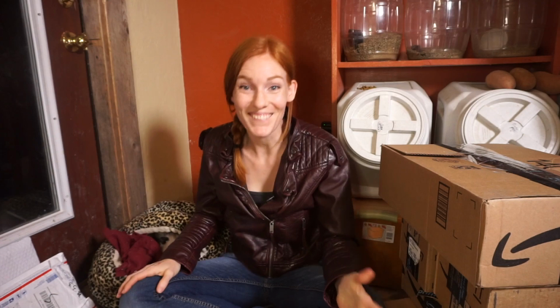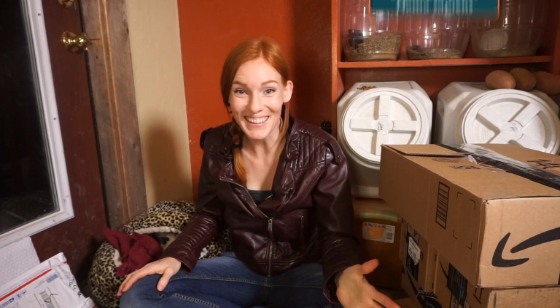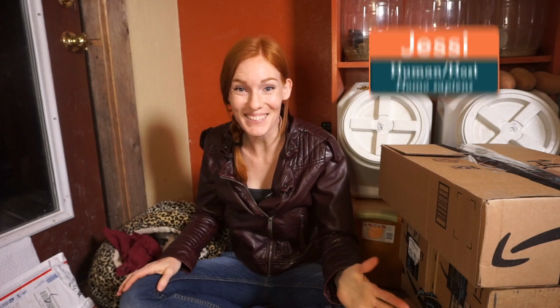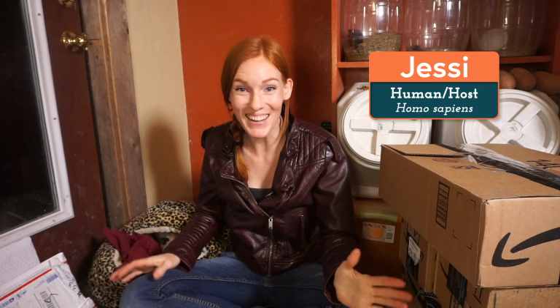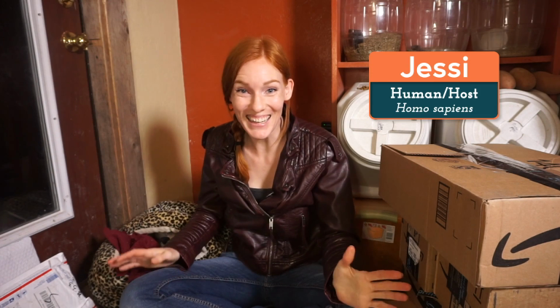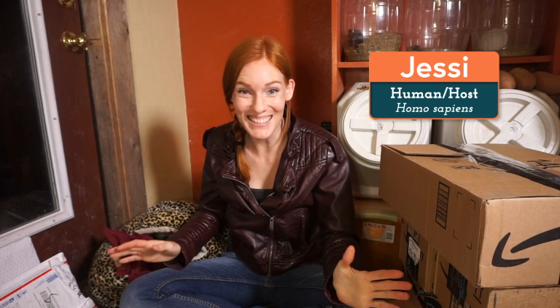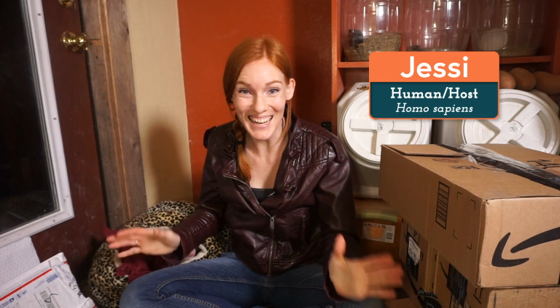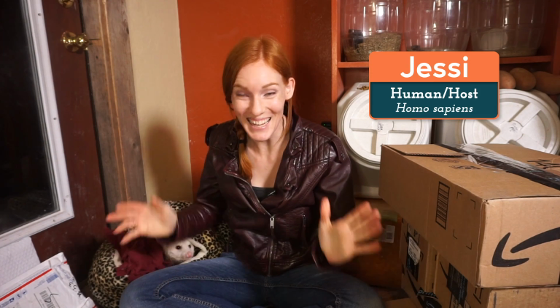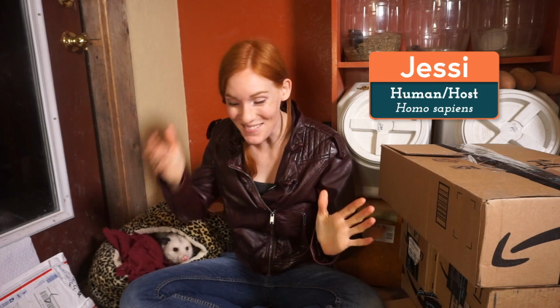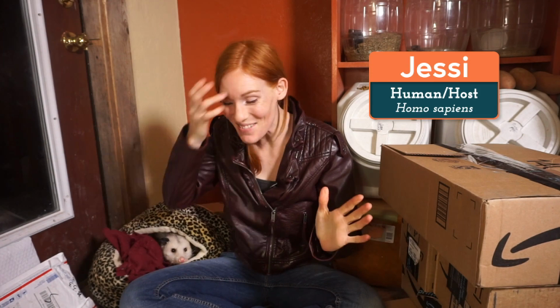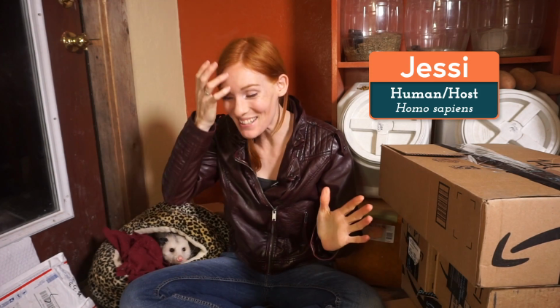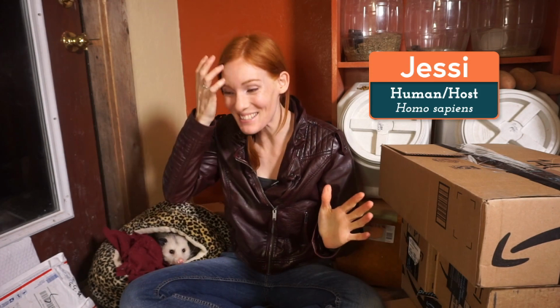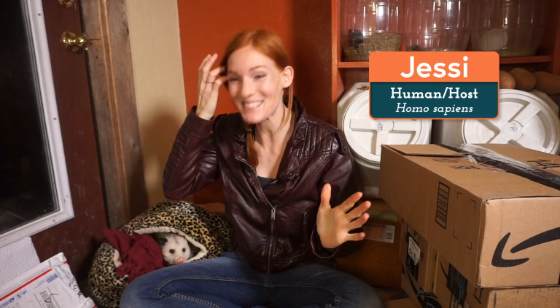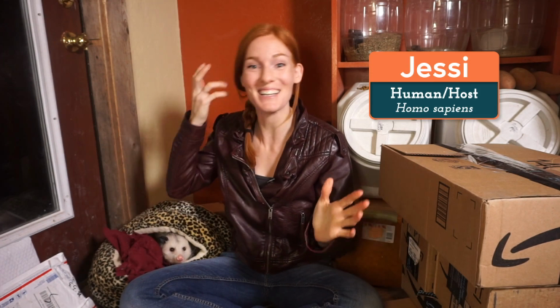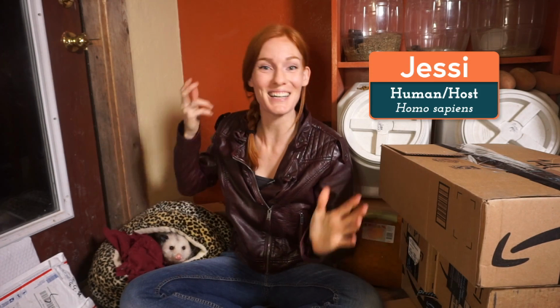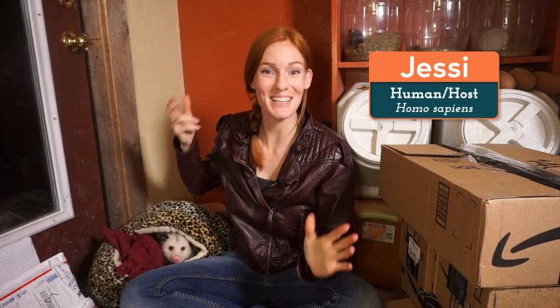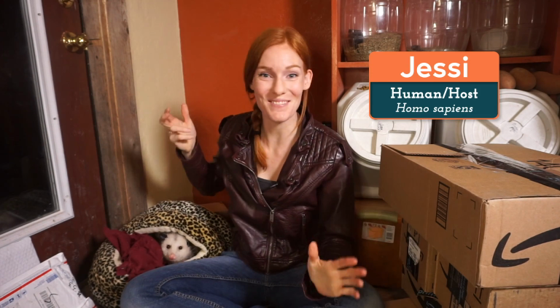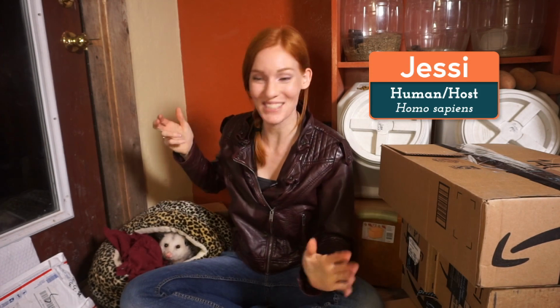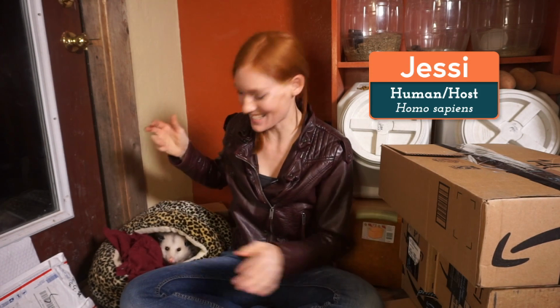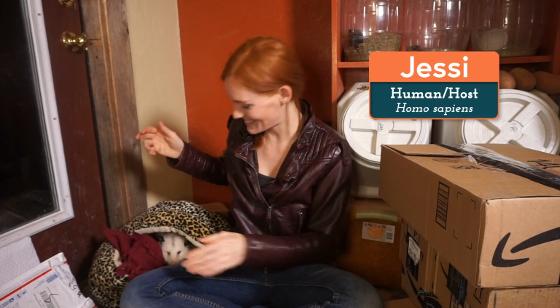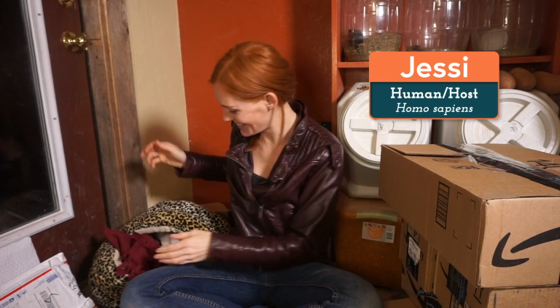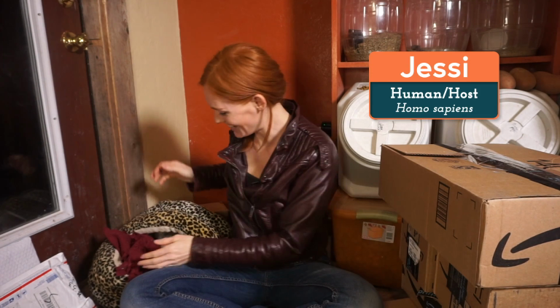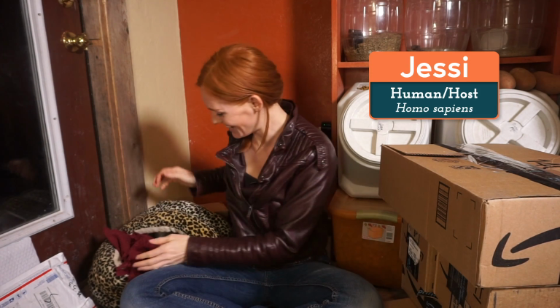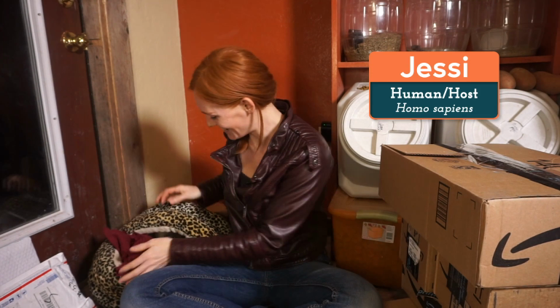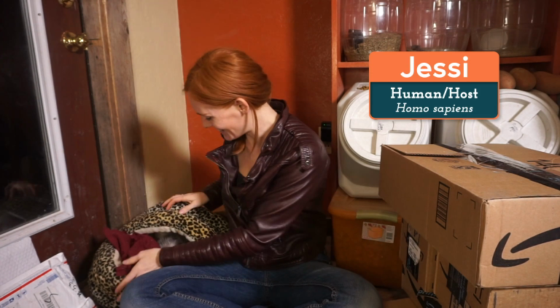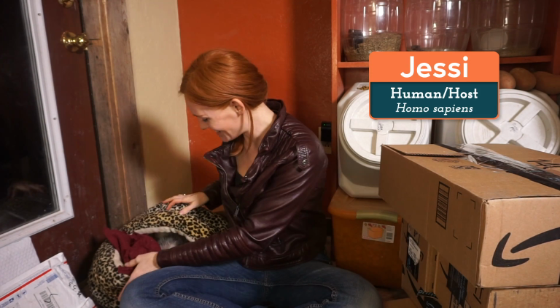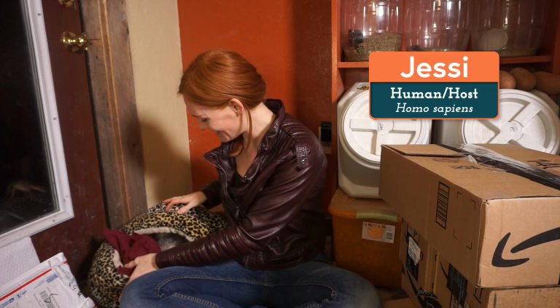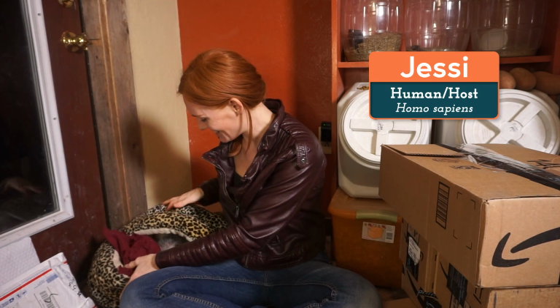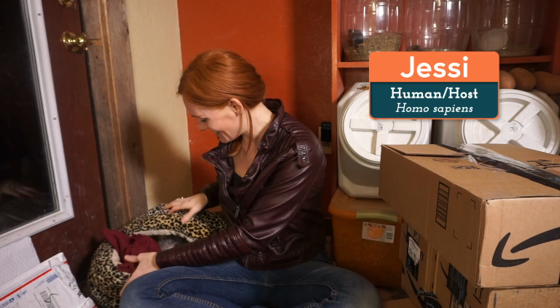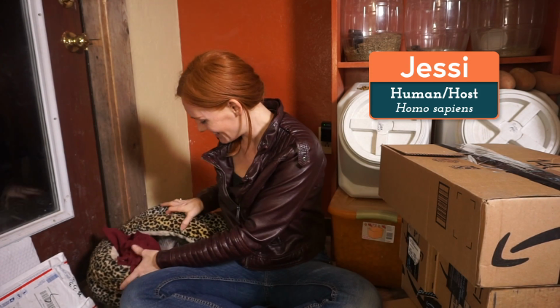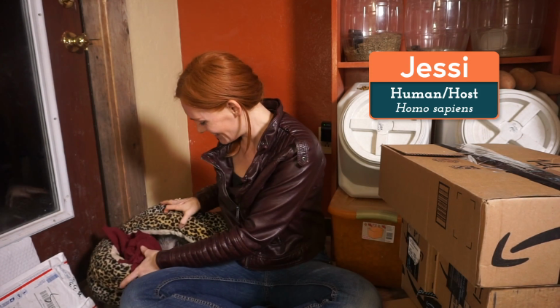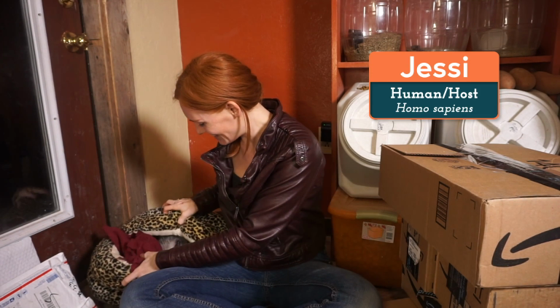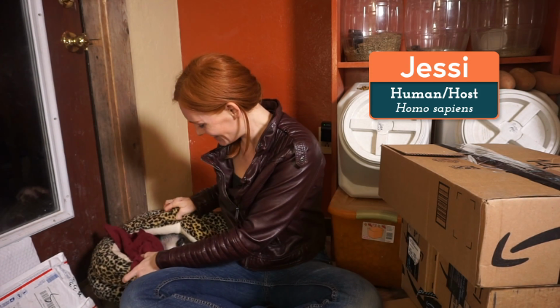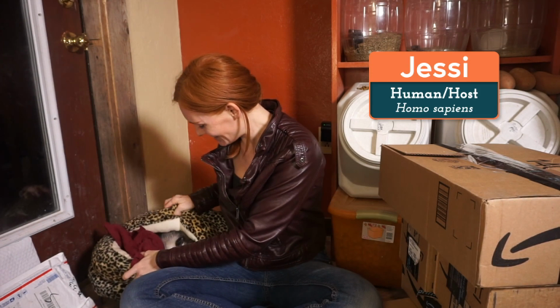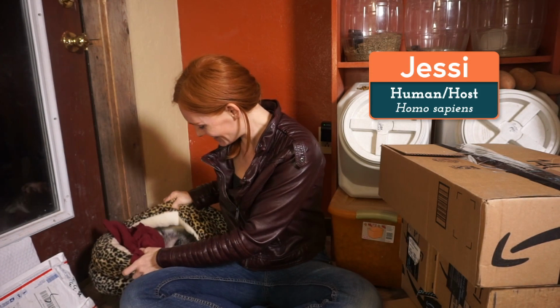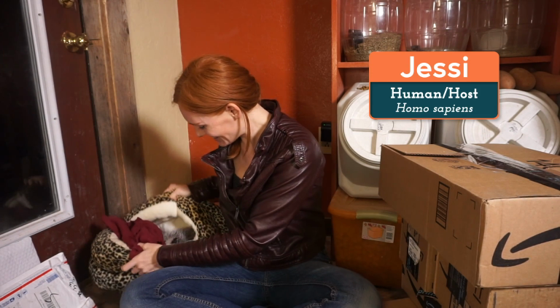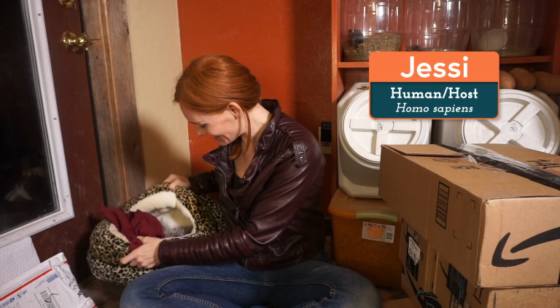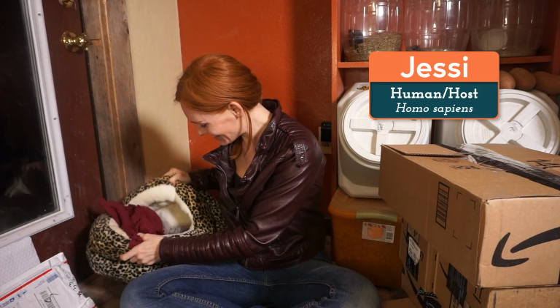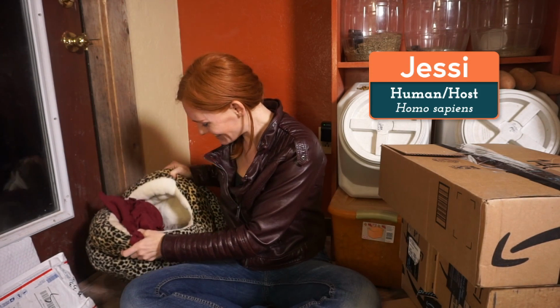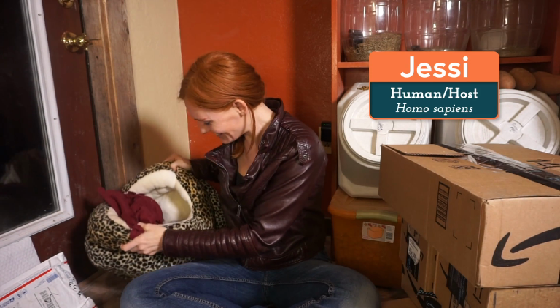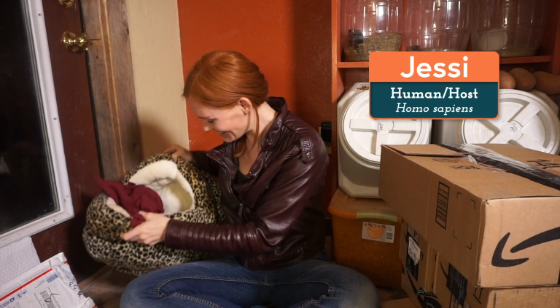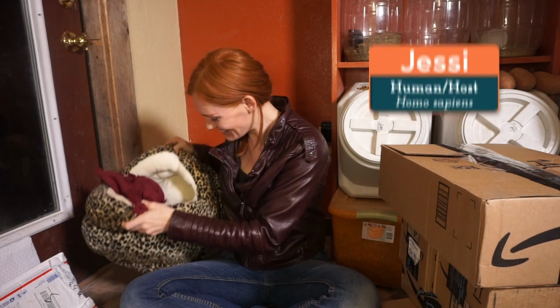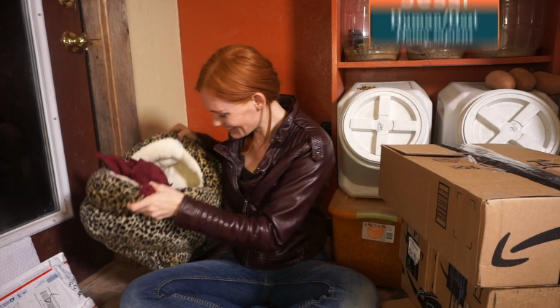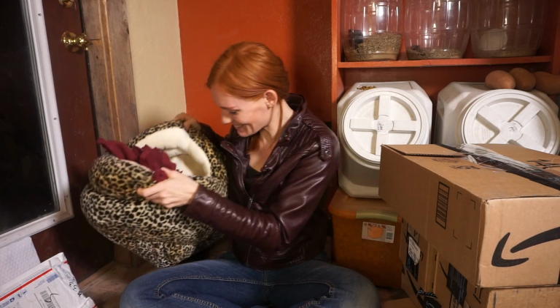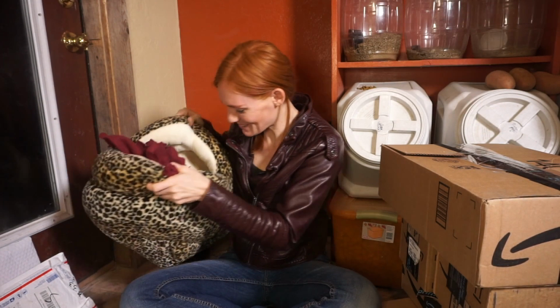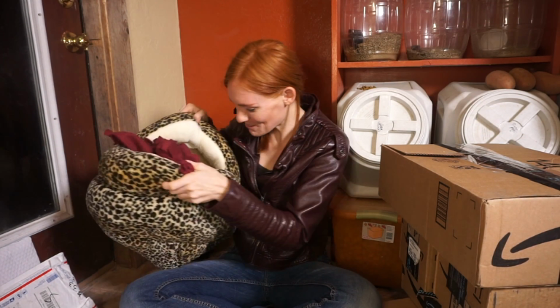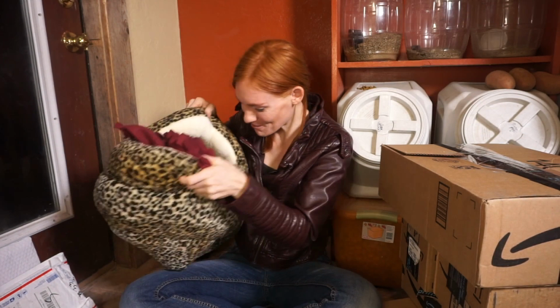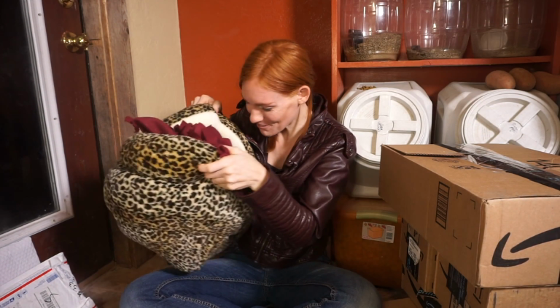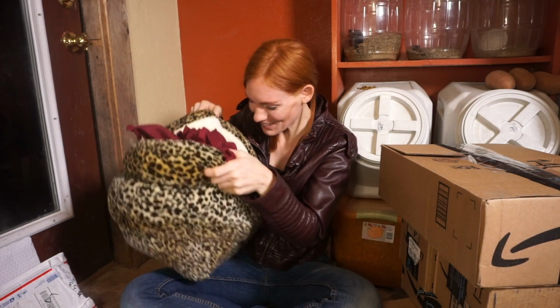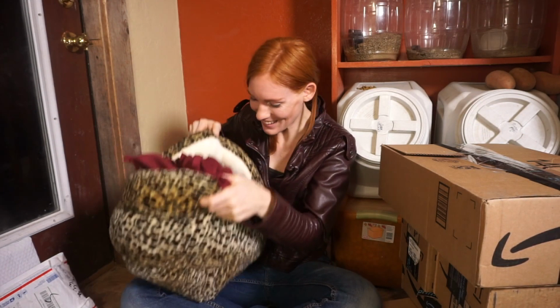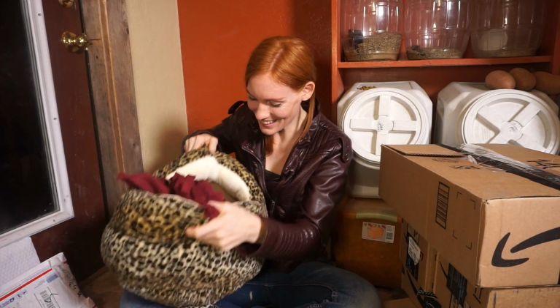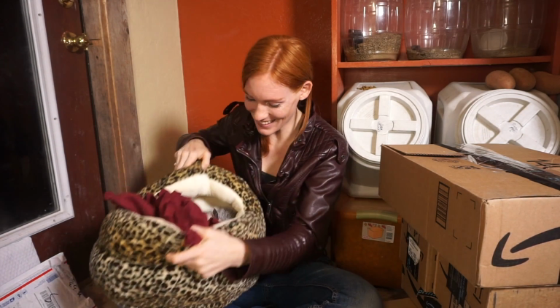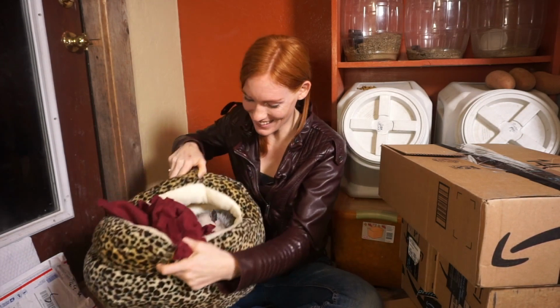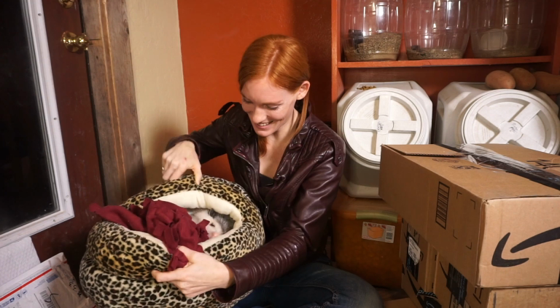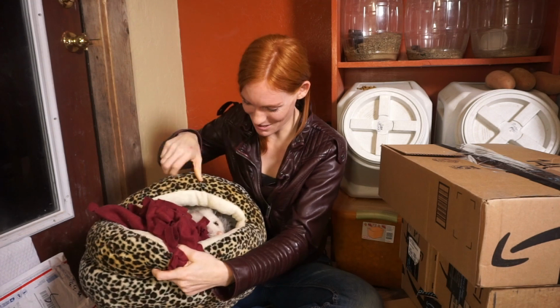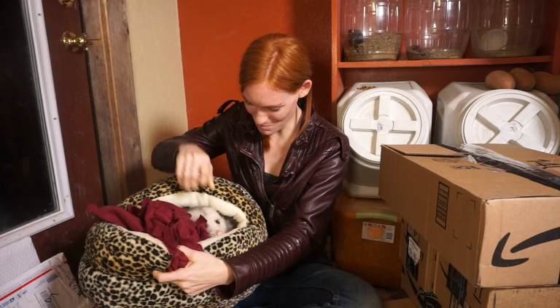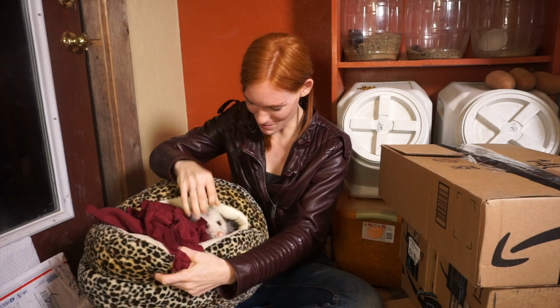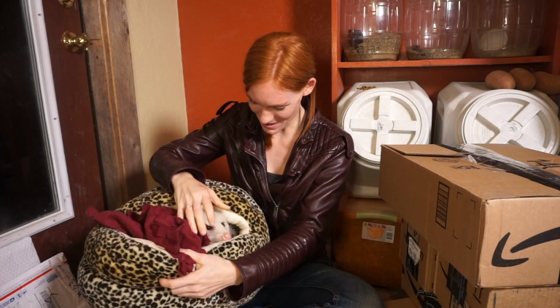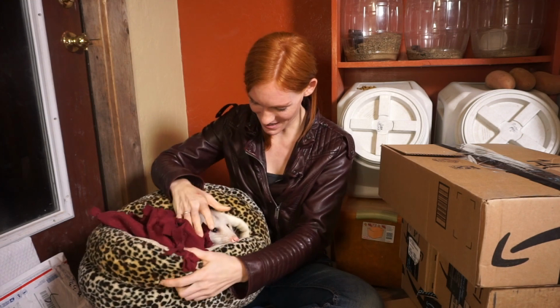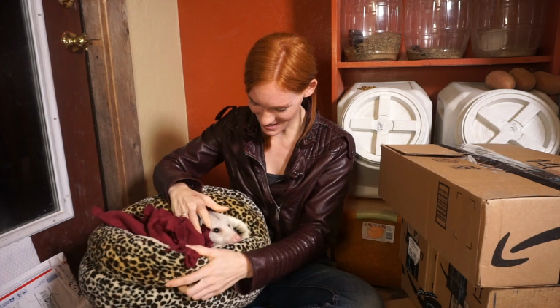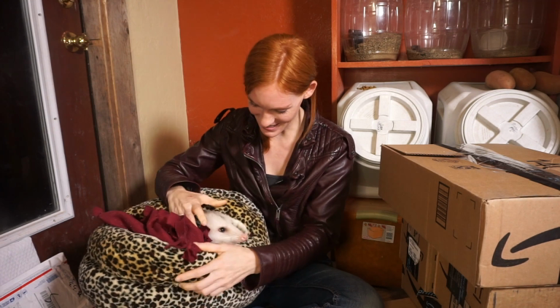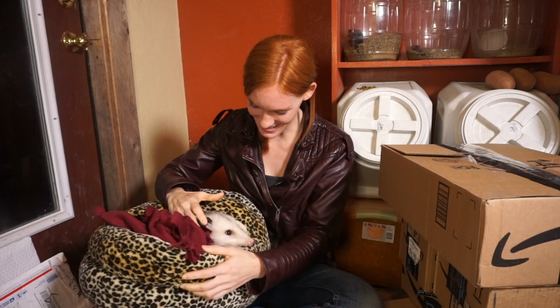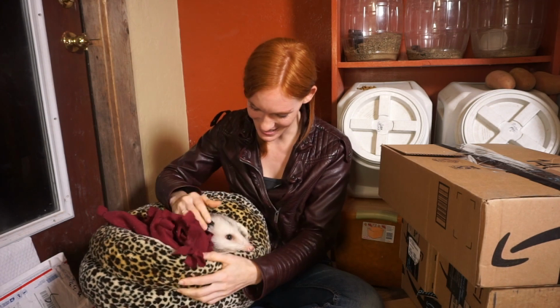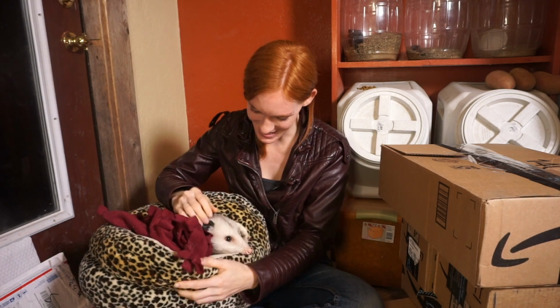Welcome back to Animal Wonders. I'm Jessi and this is Ophelia the opossum.